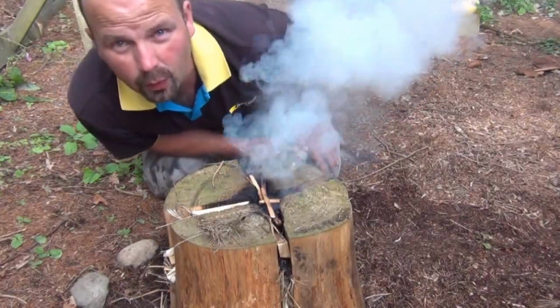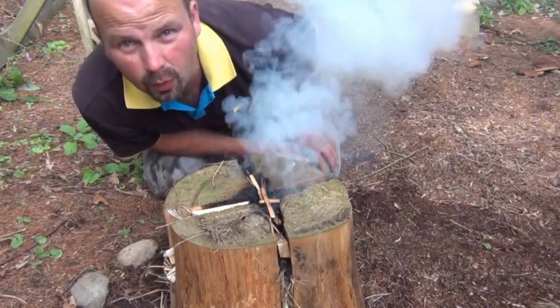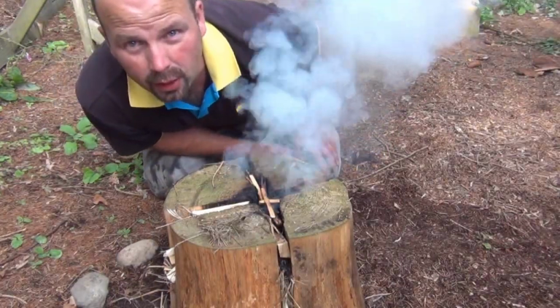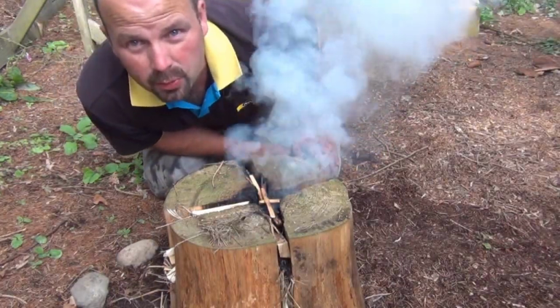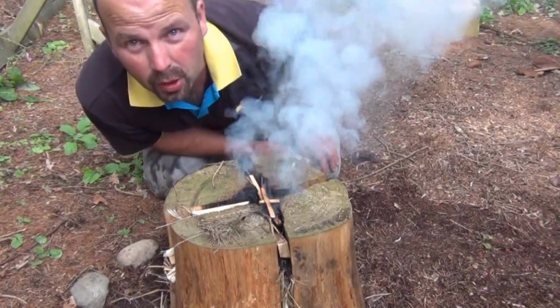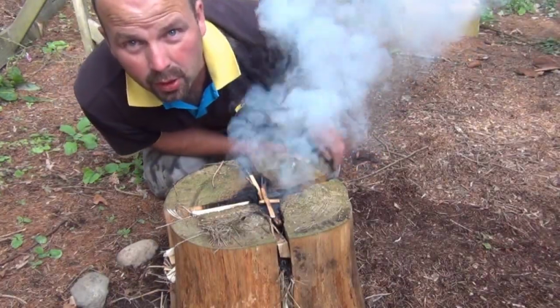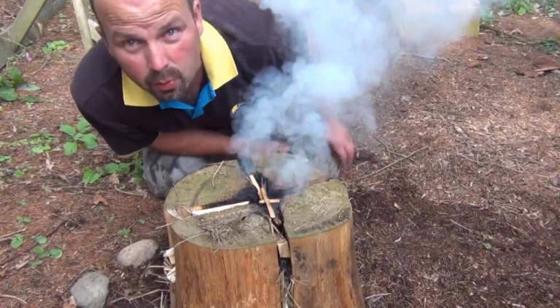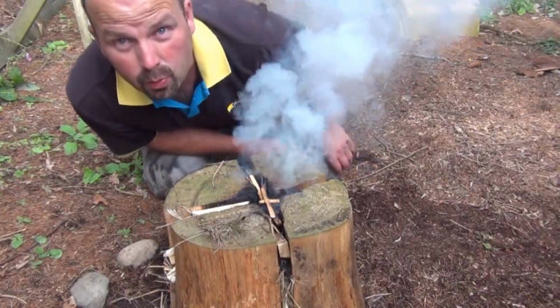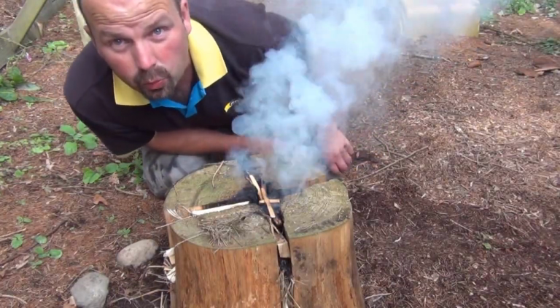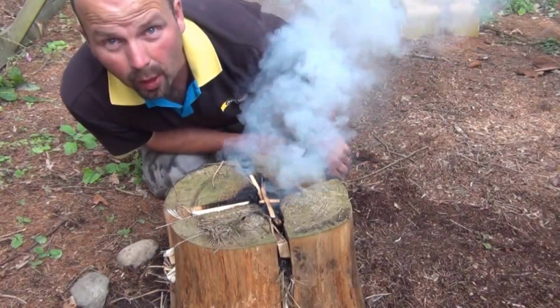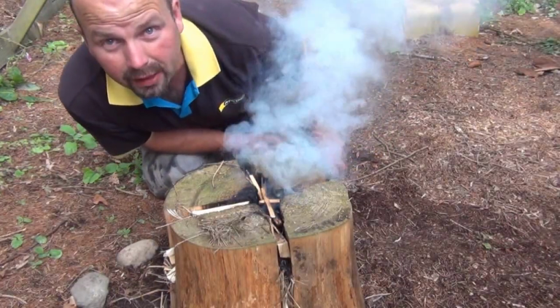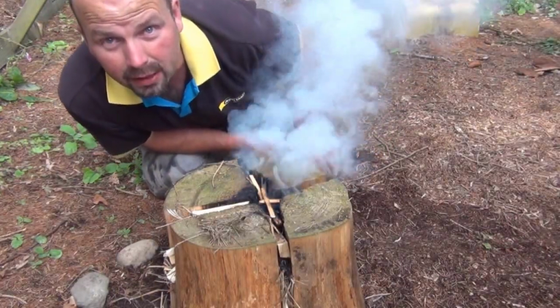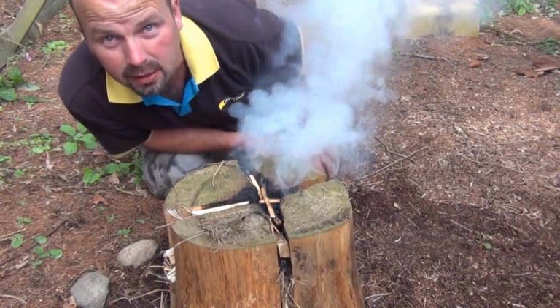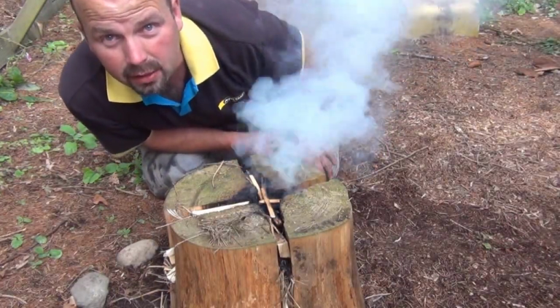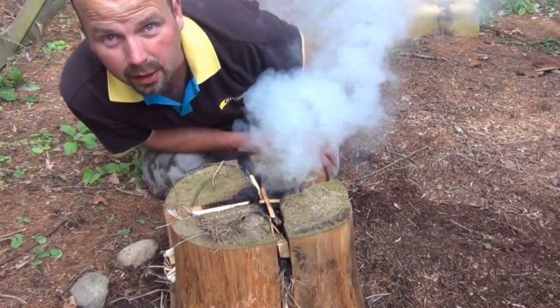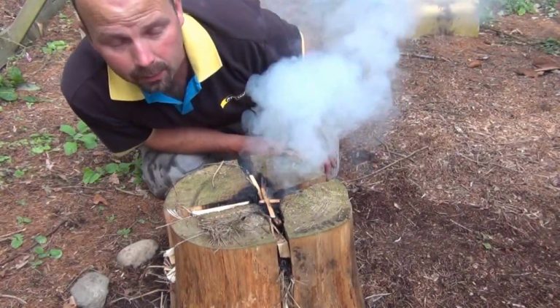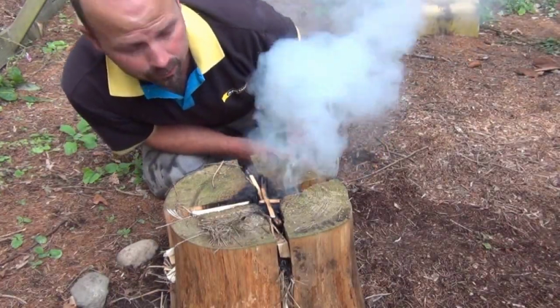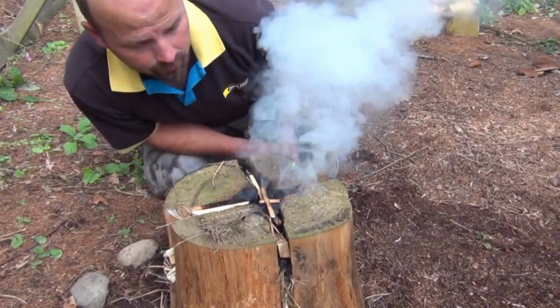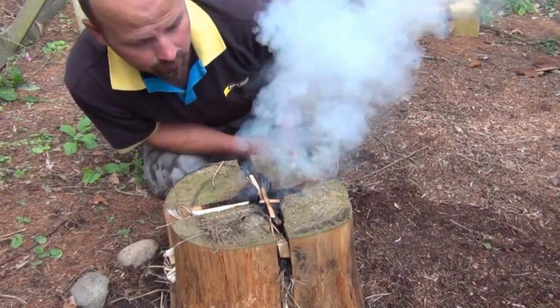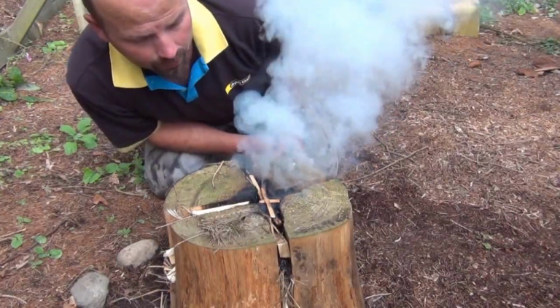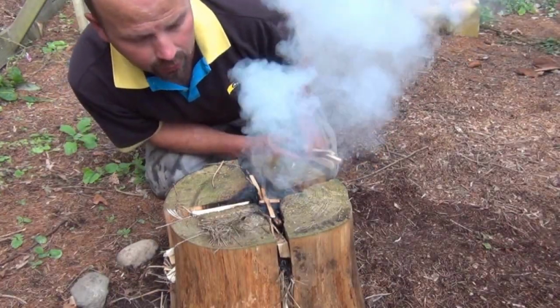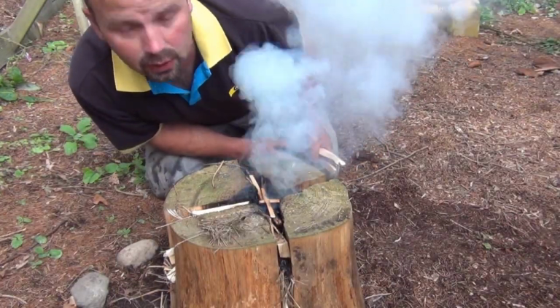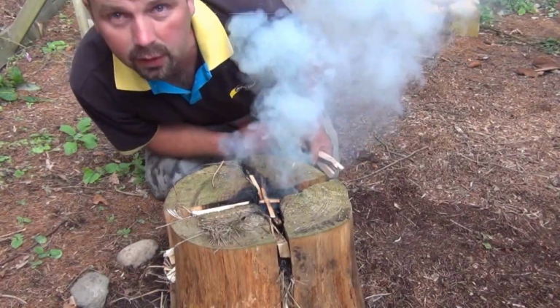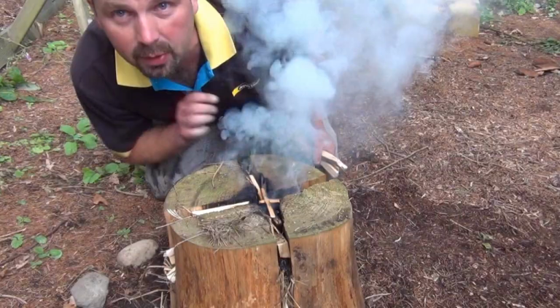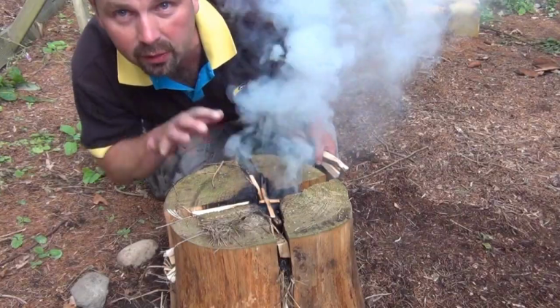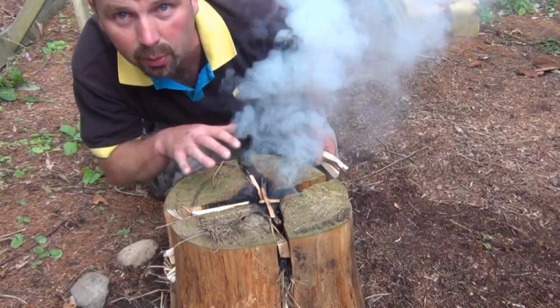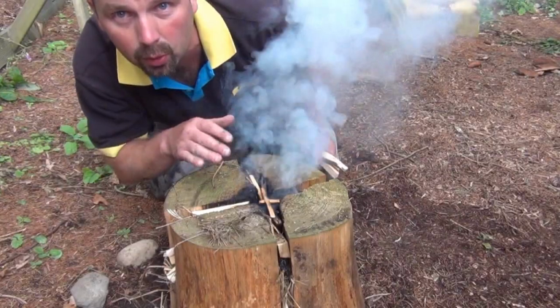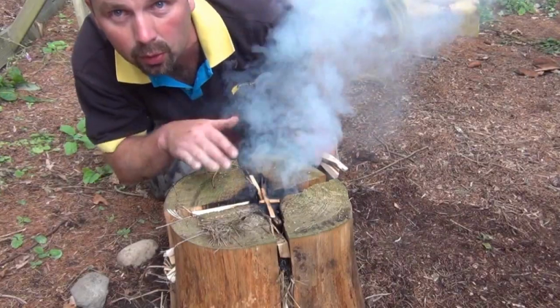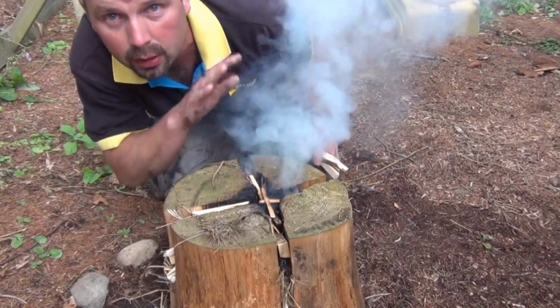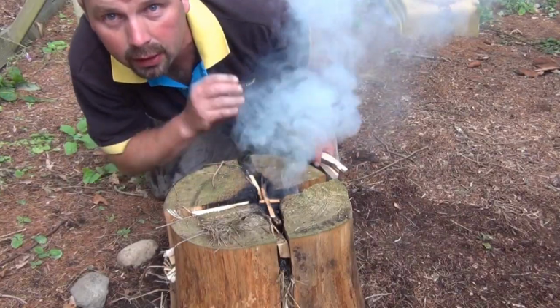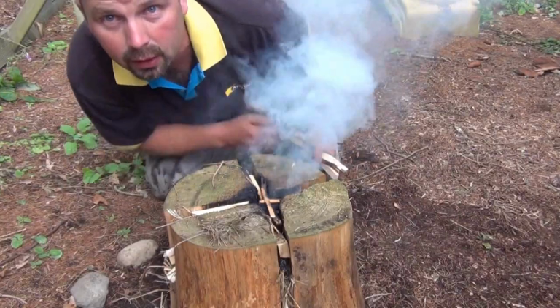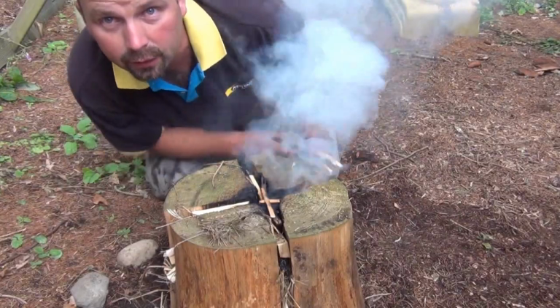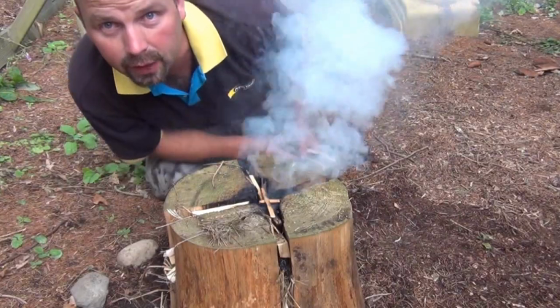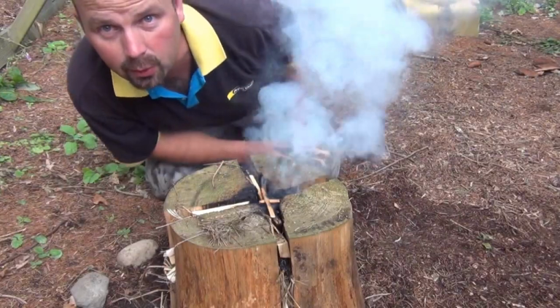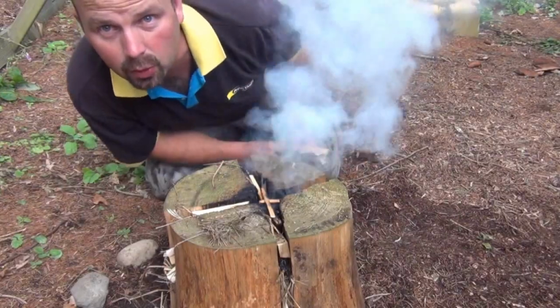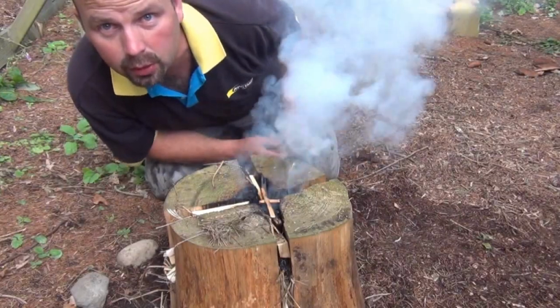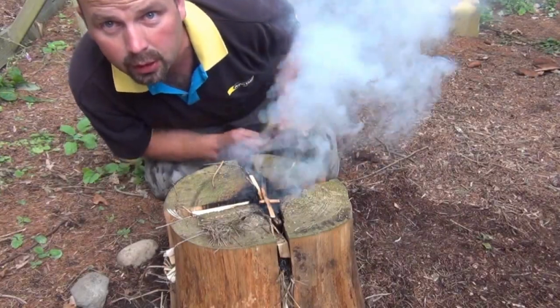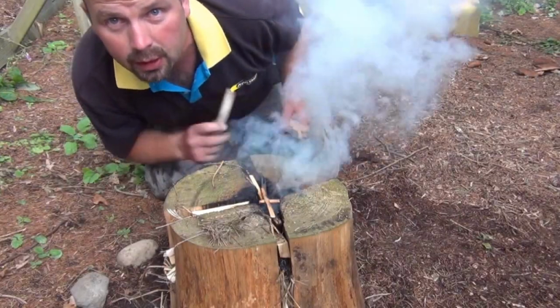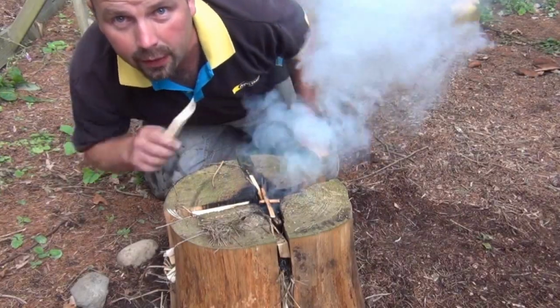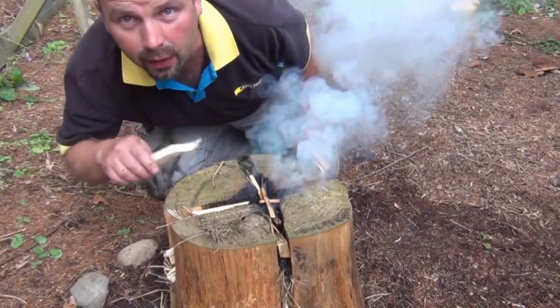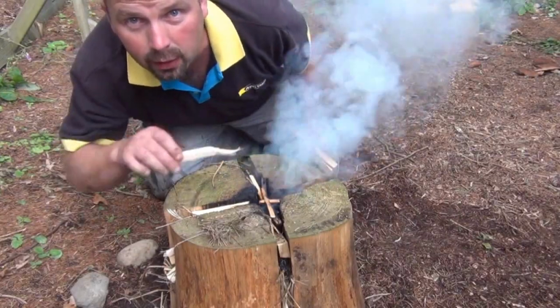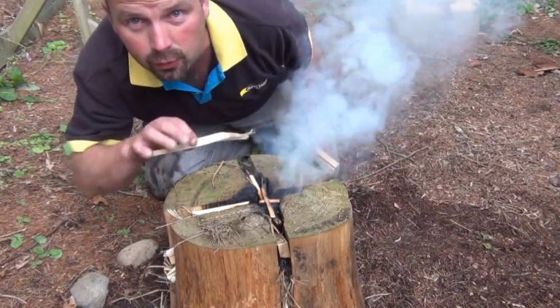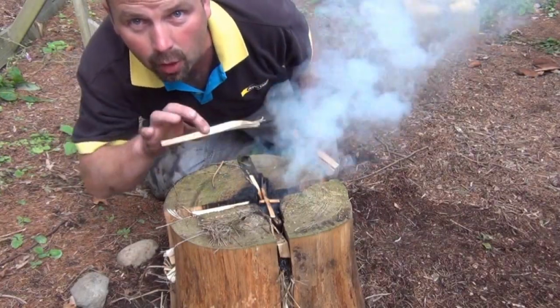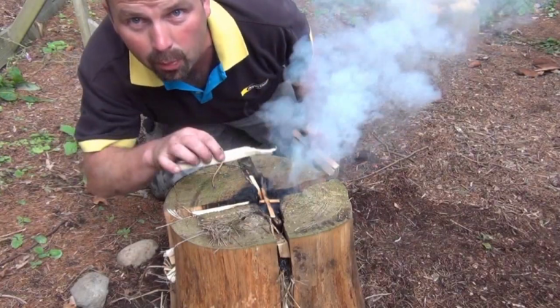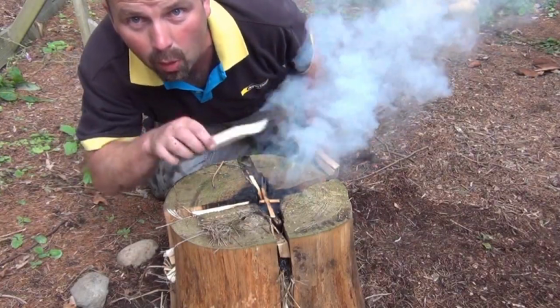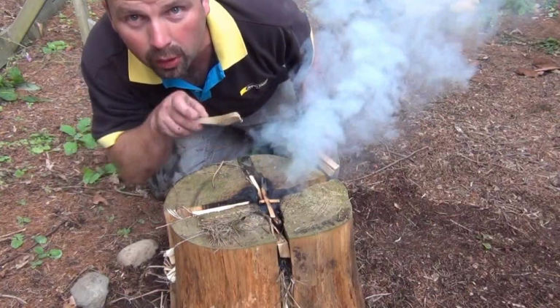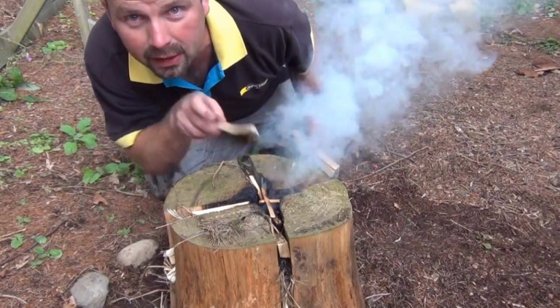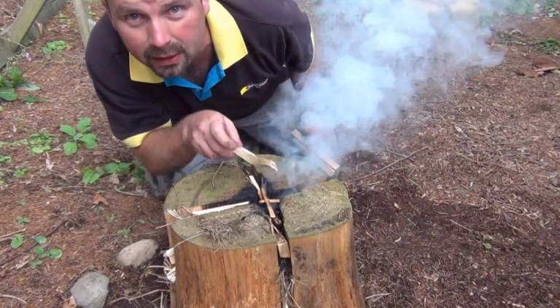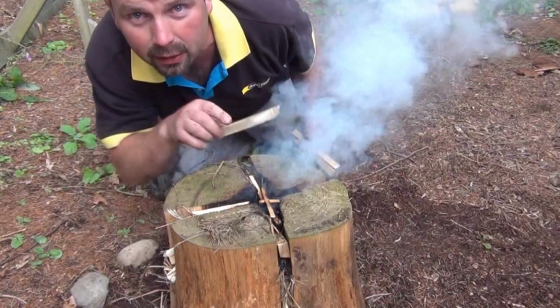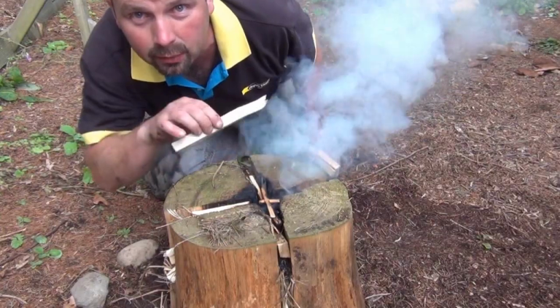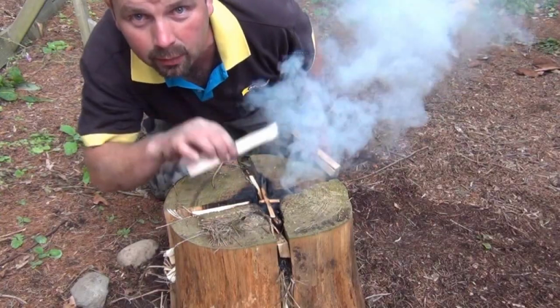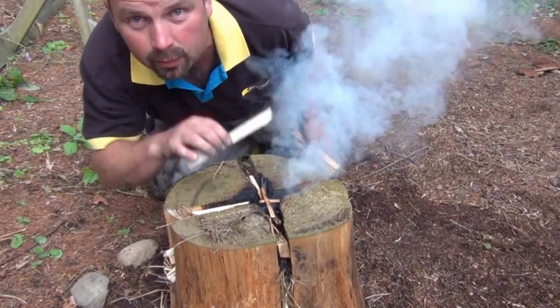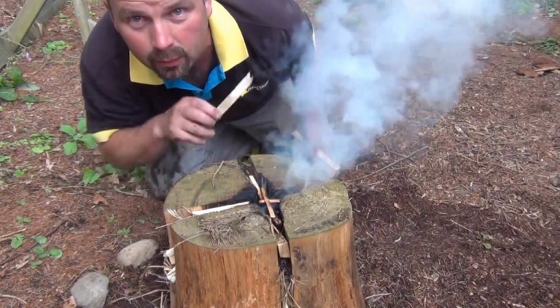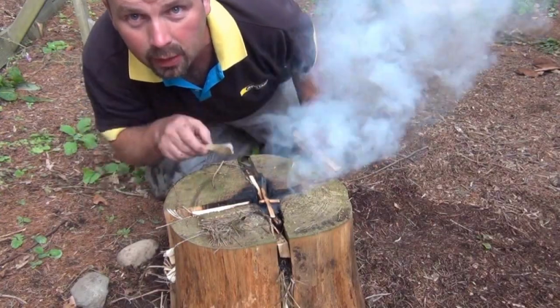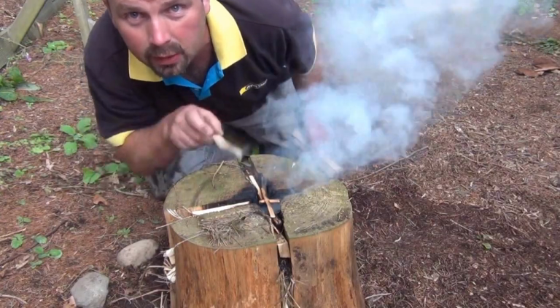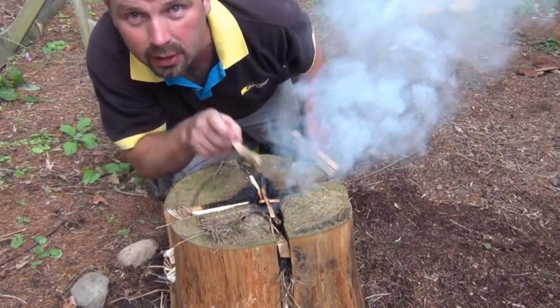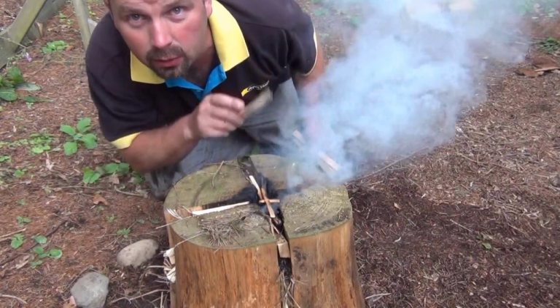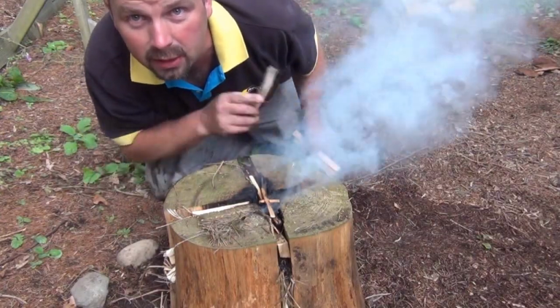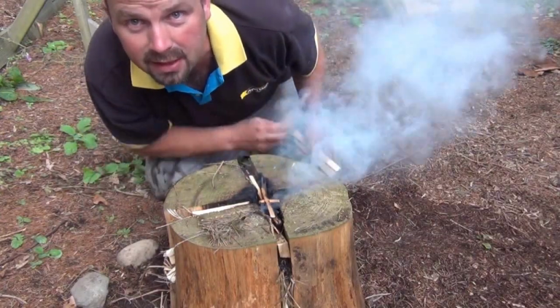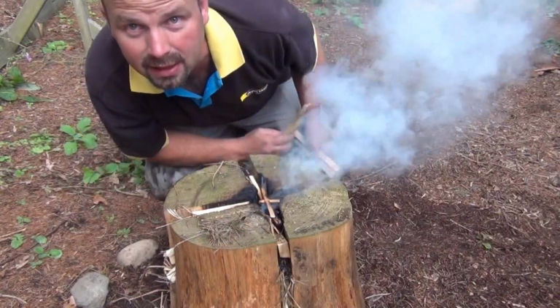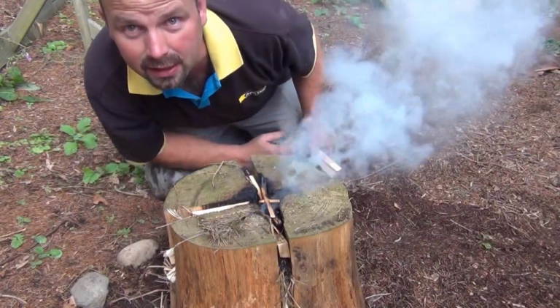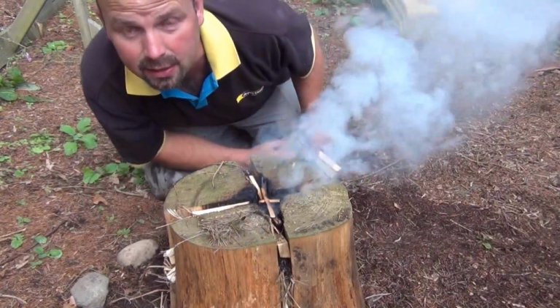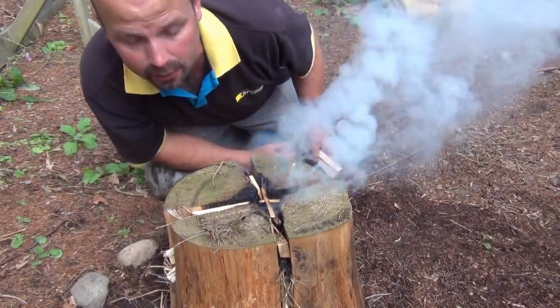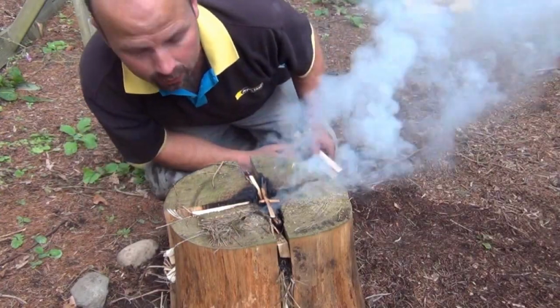Alright, it's burning quite nicely there. I'm going to give it a bit of a blow, get the flame going, and then I'm going to drop more kindling down these slits here.